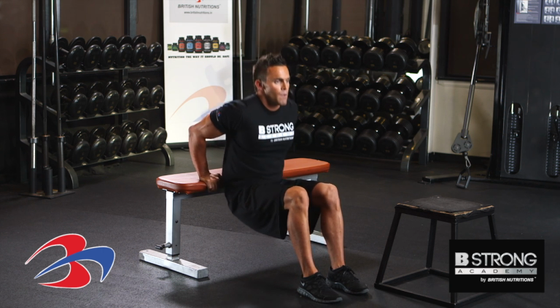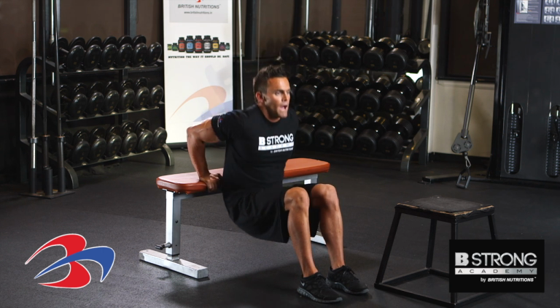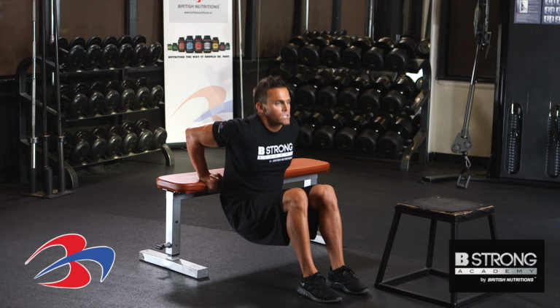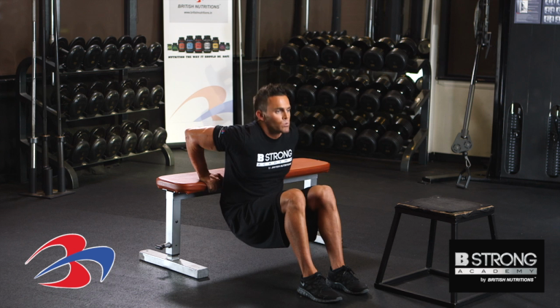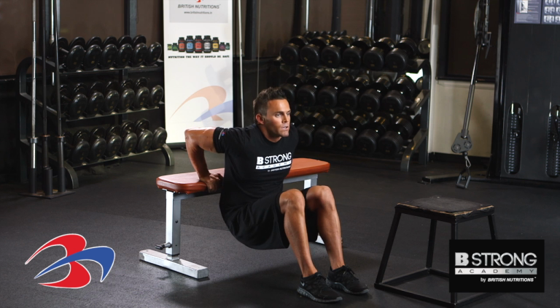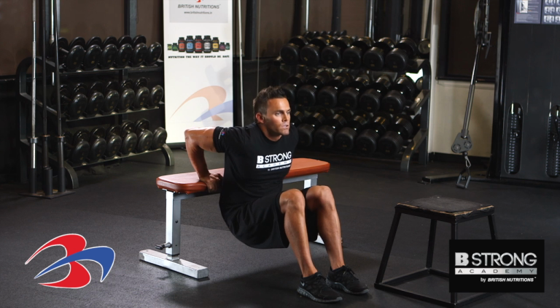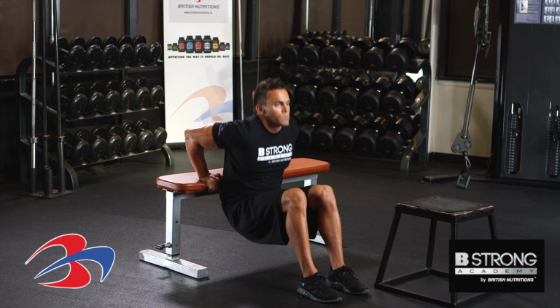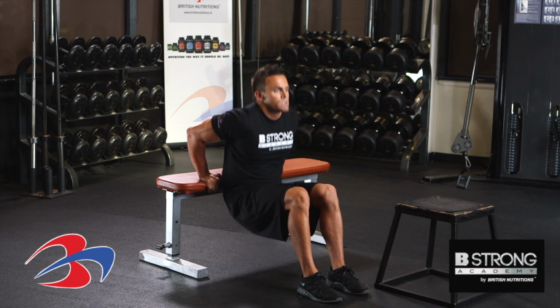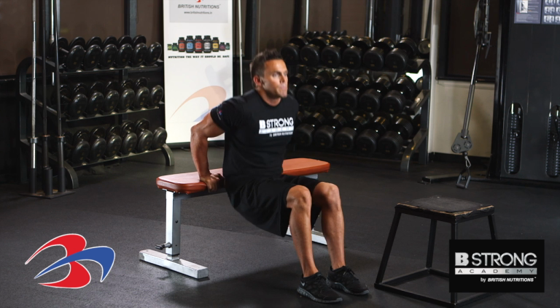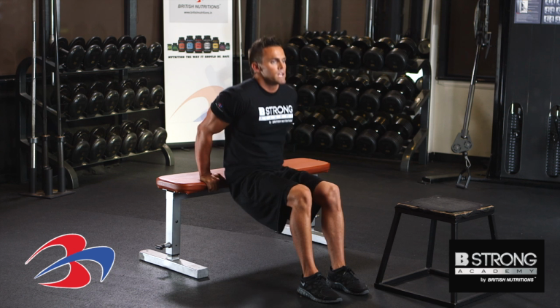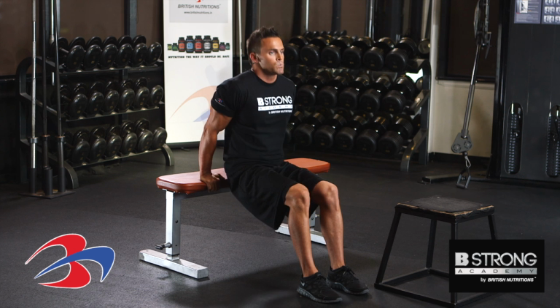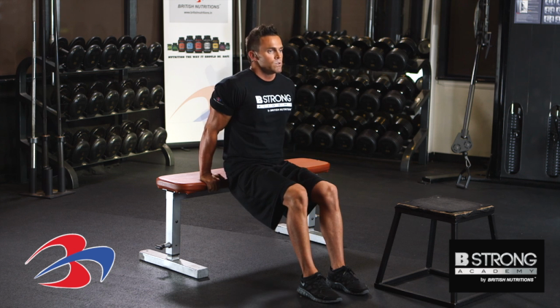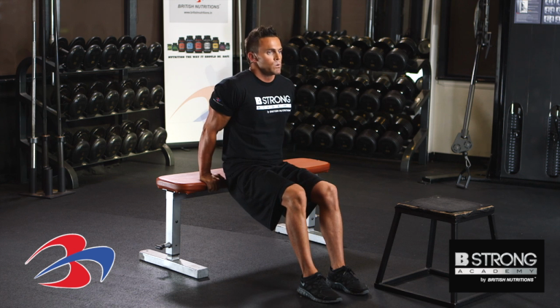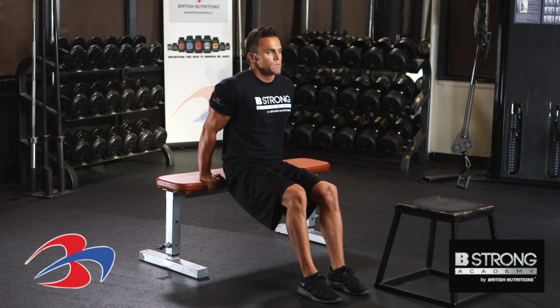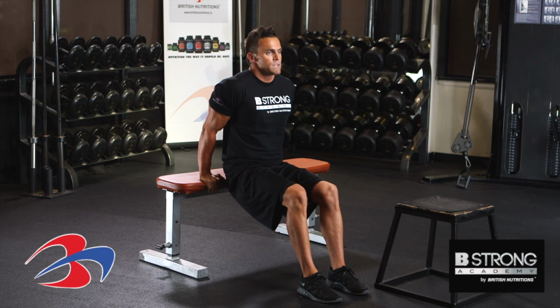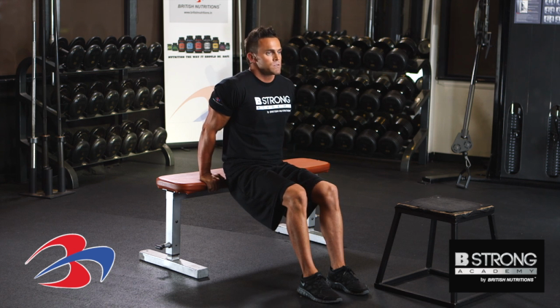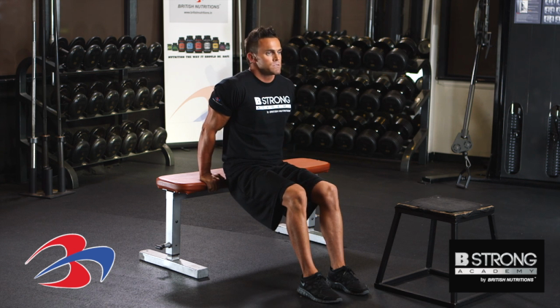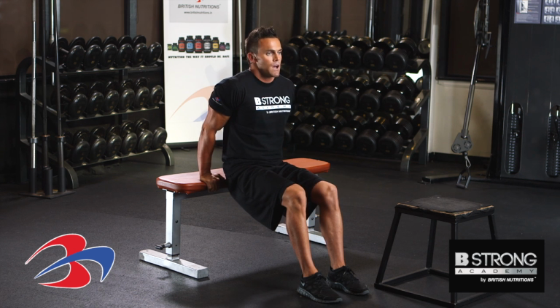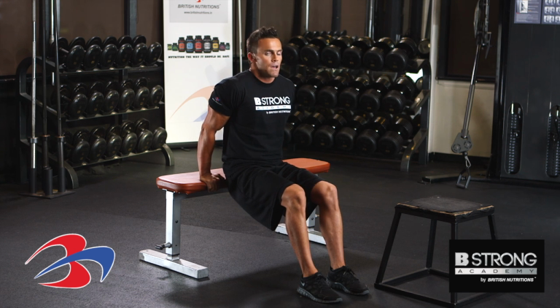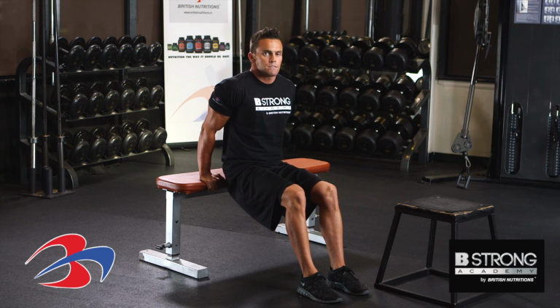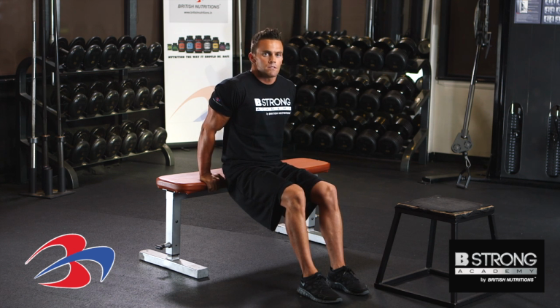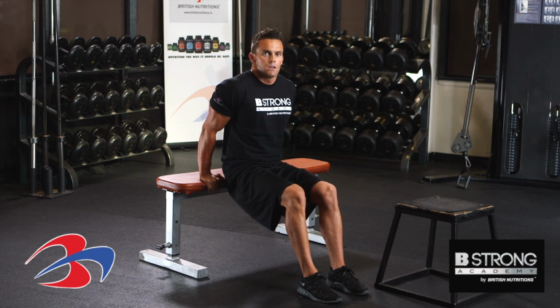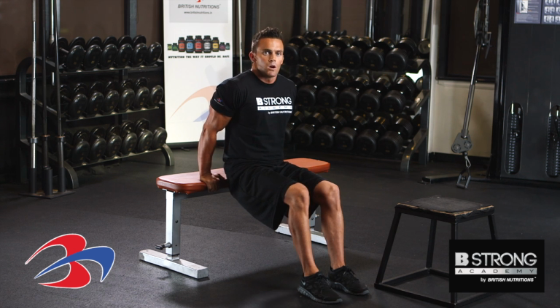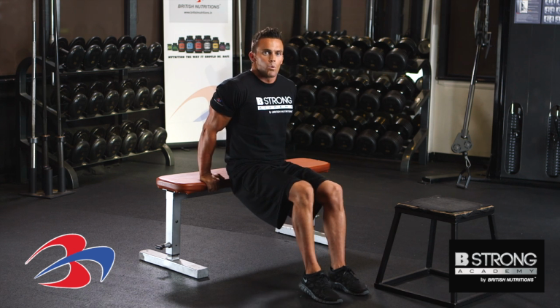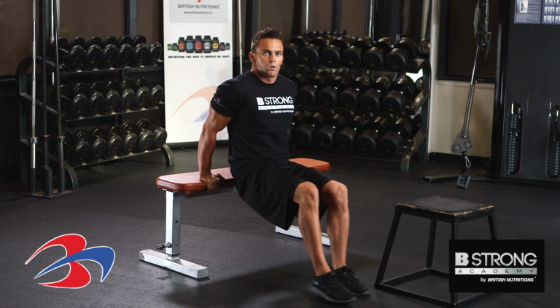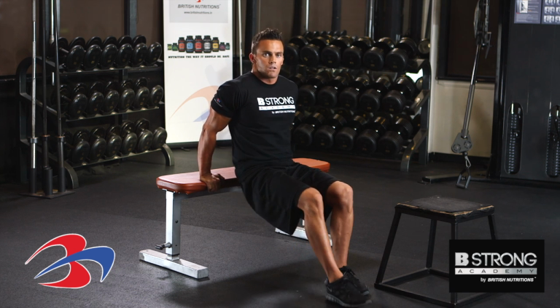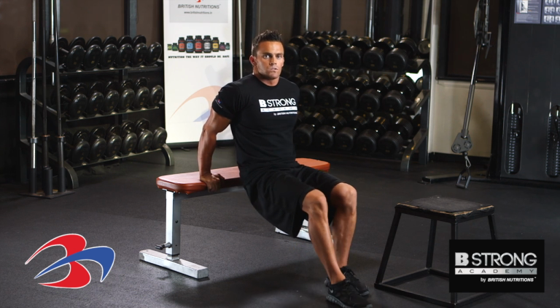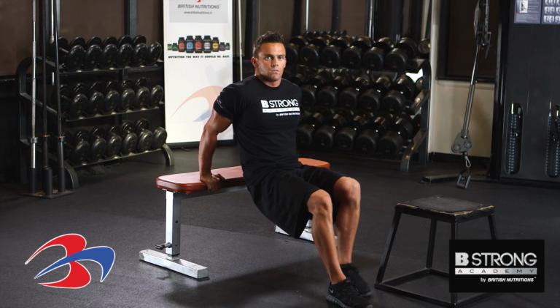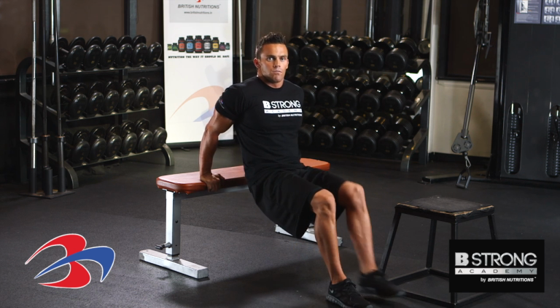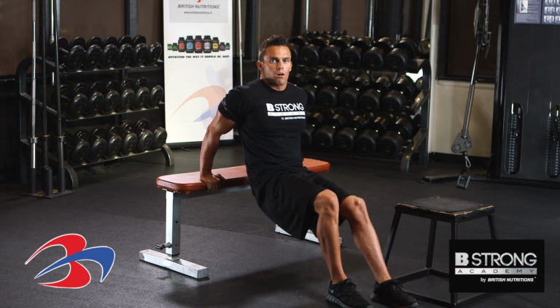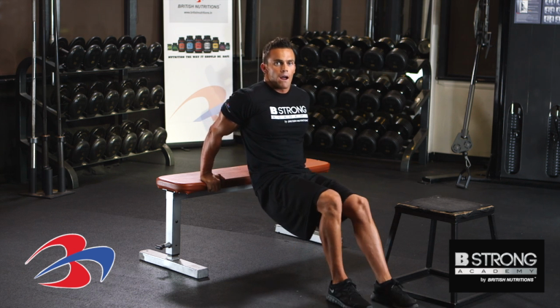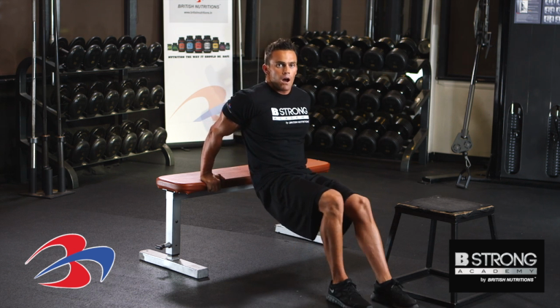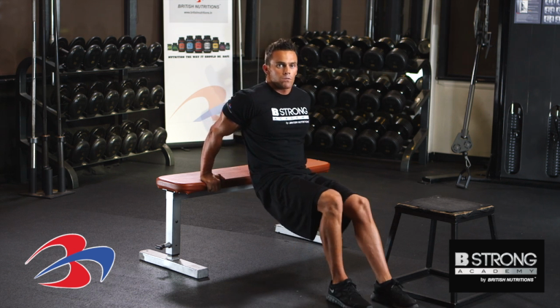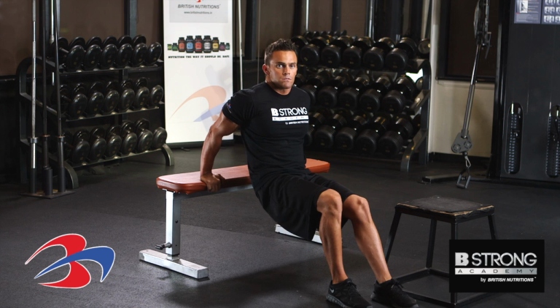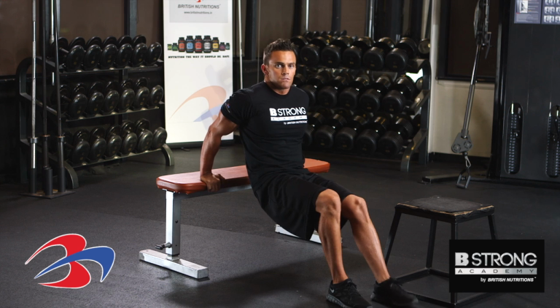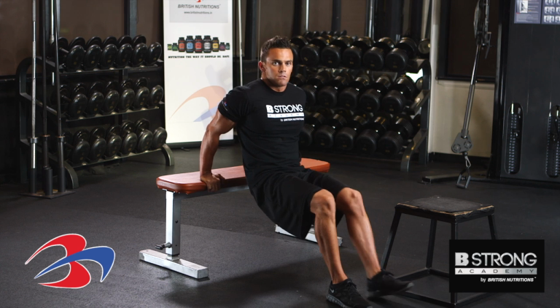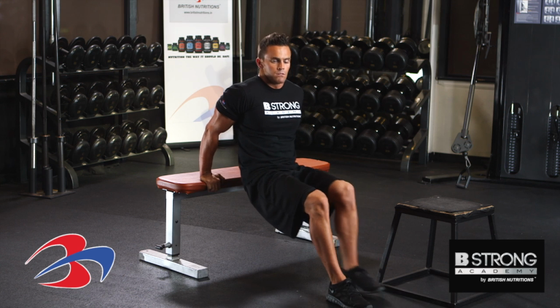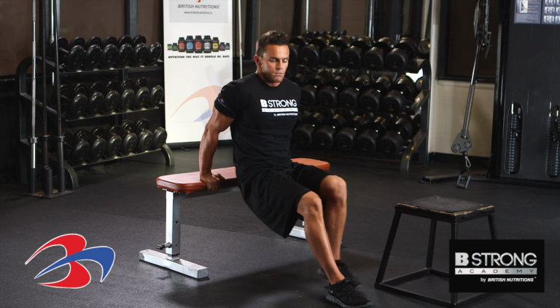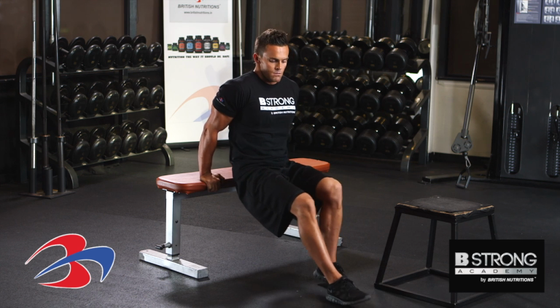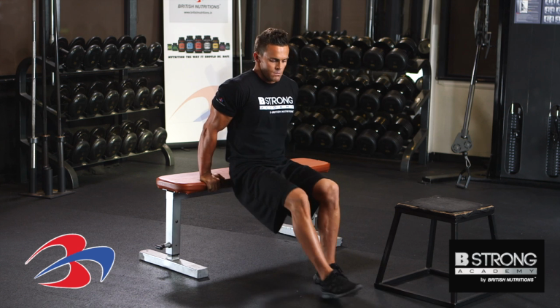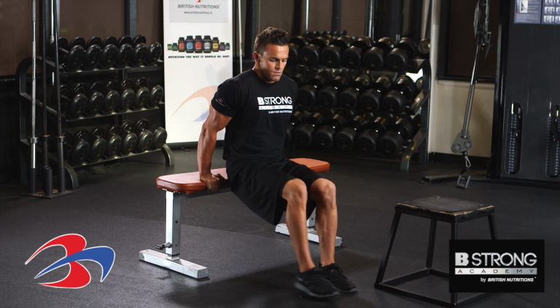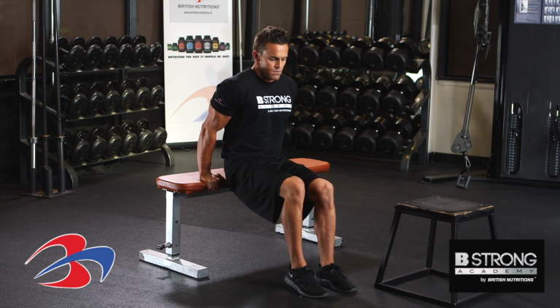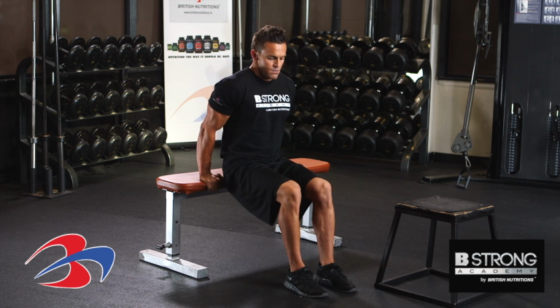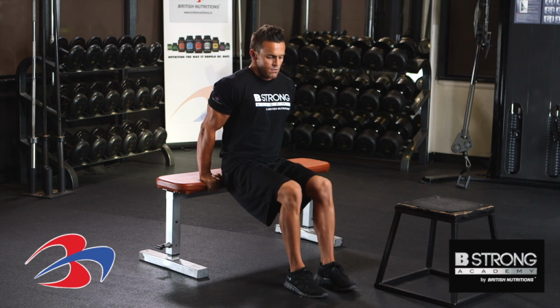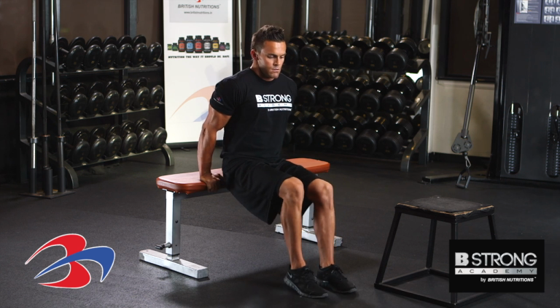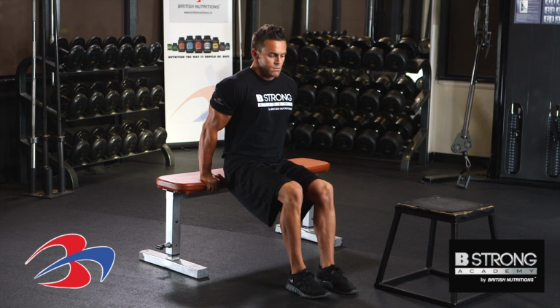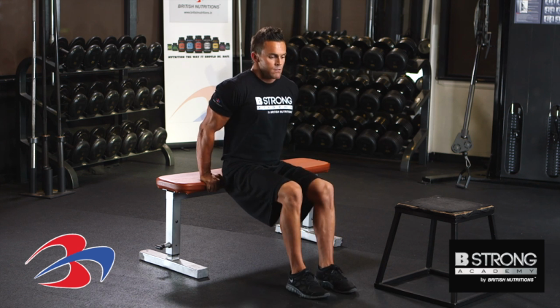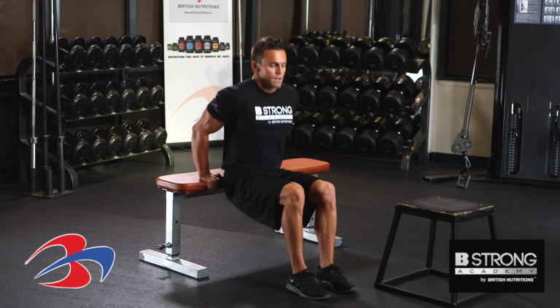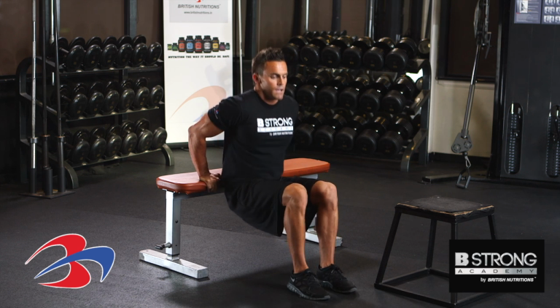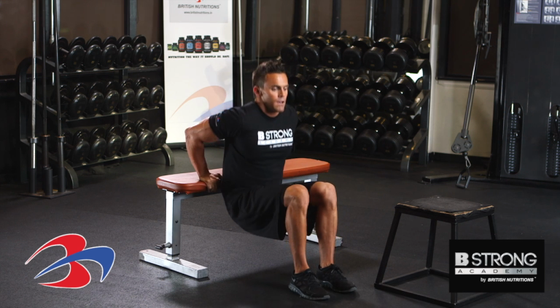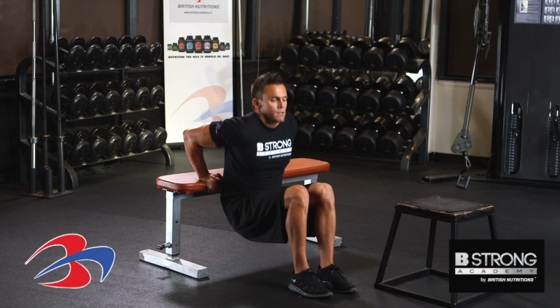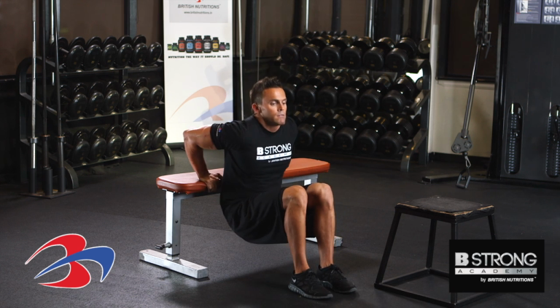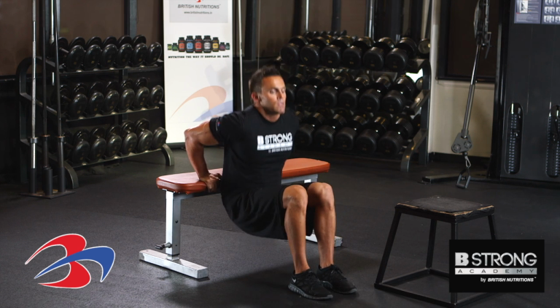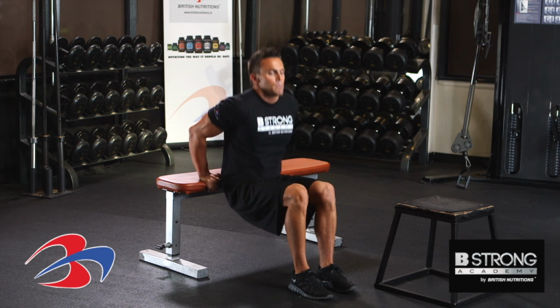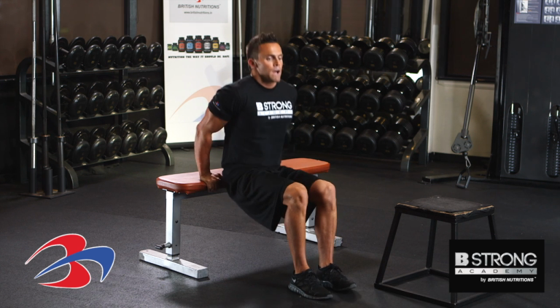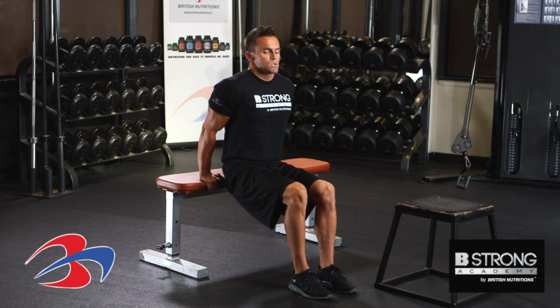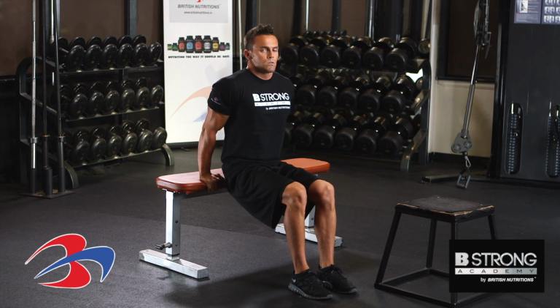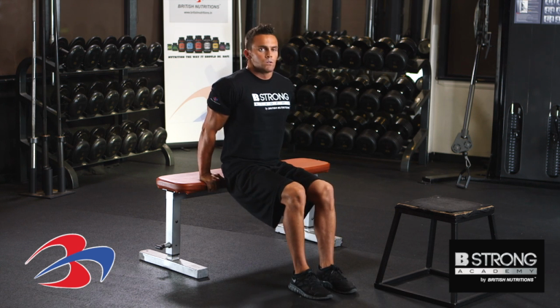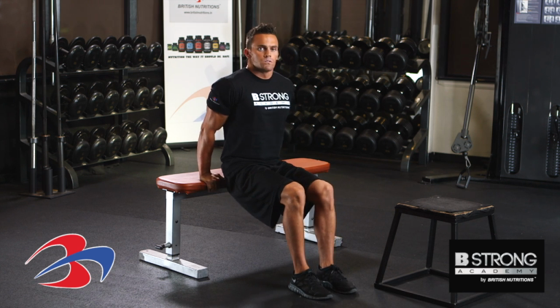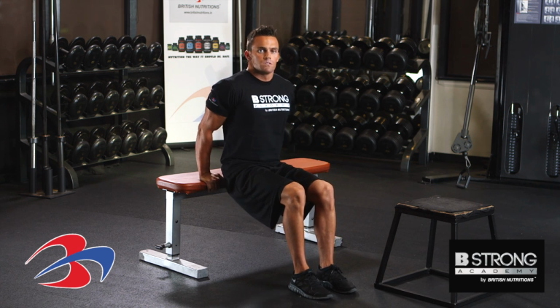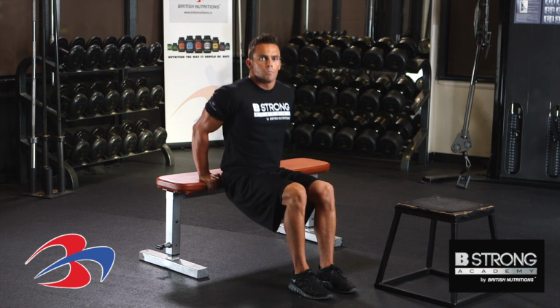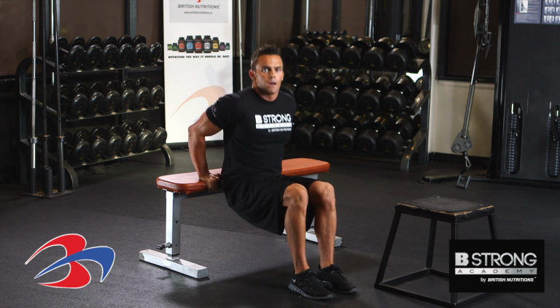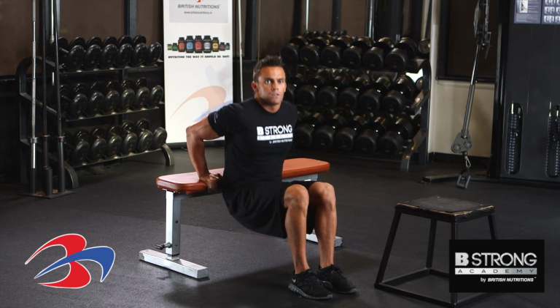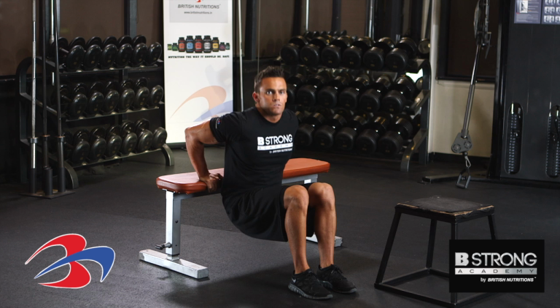The back's really close to the bench when doing this exercise — we're not too far out. Back's really close to the bench.